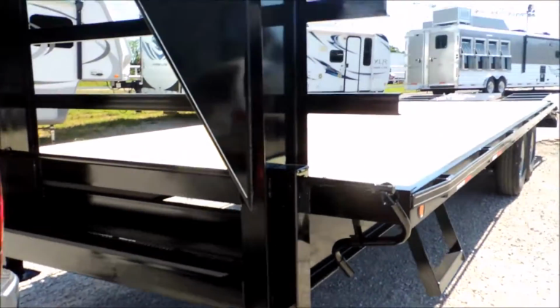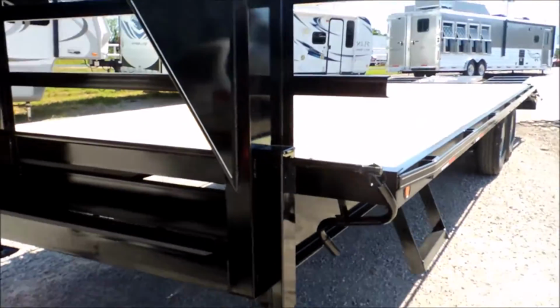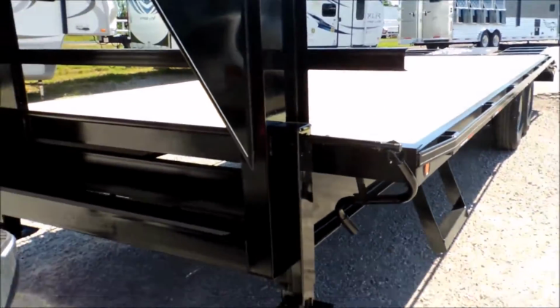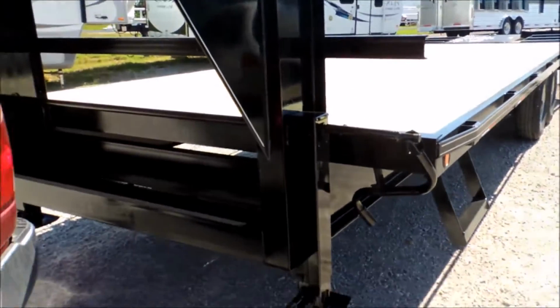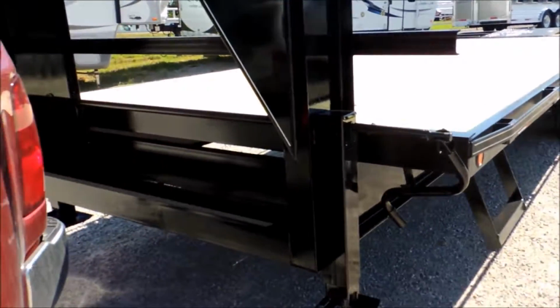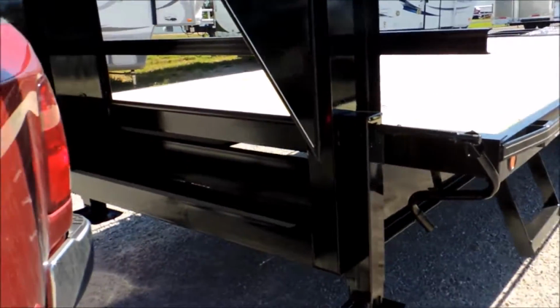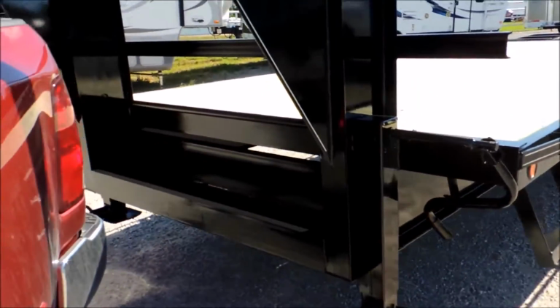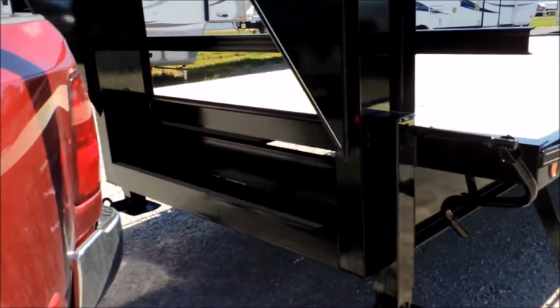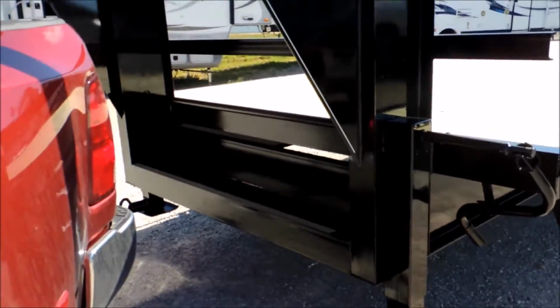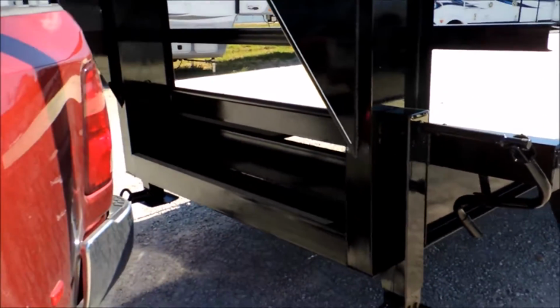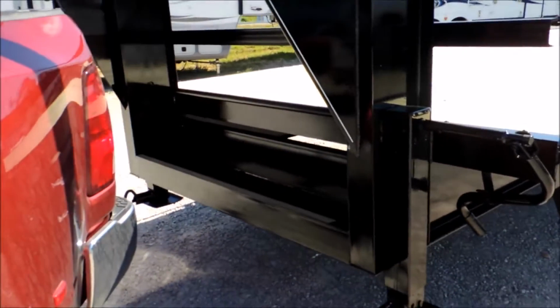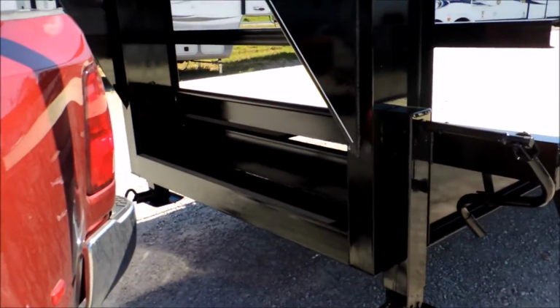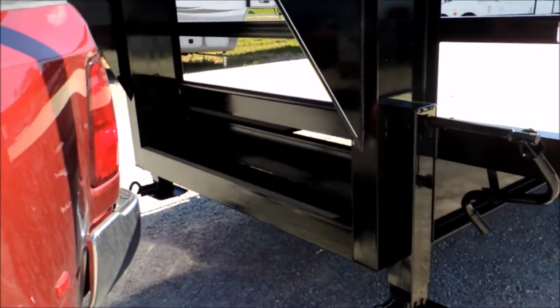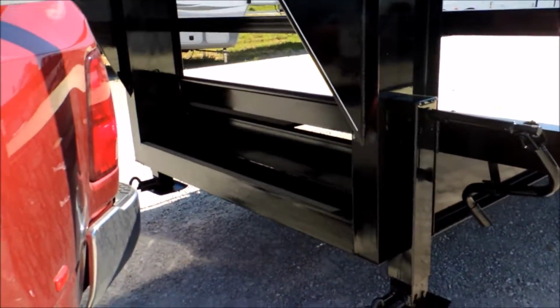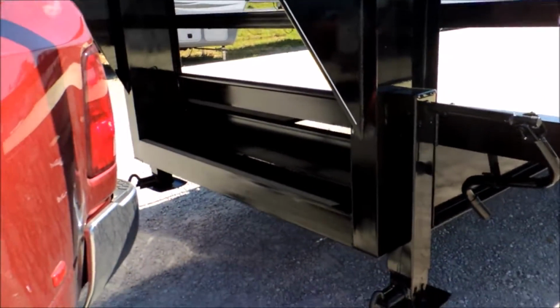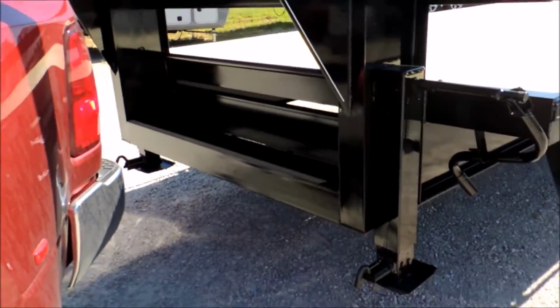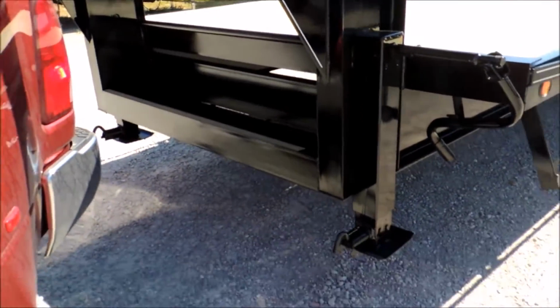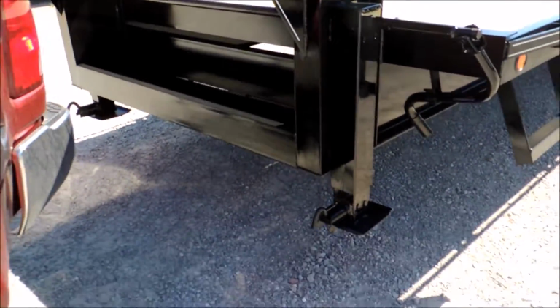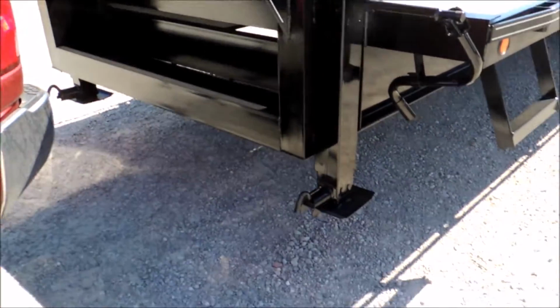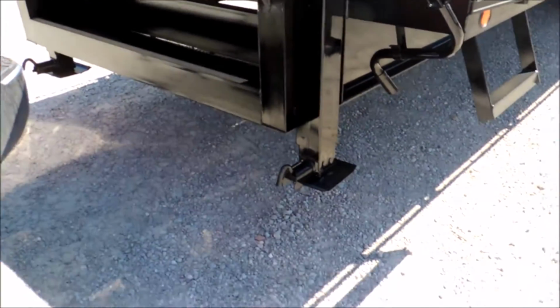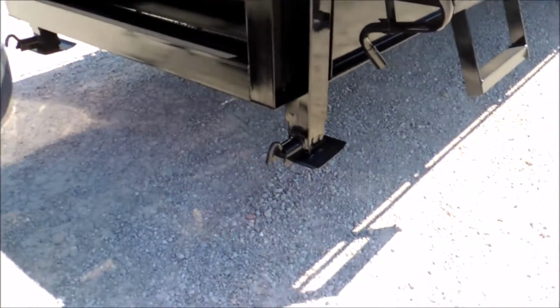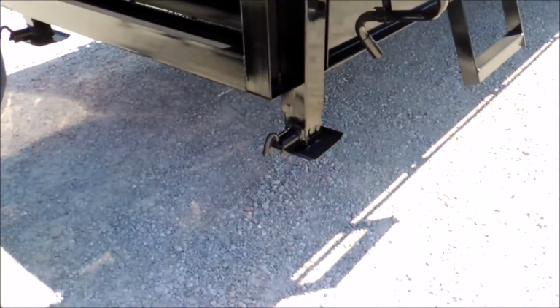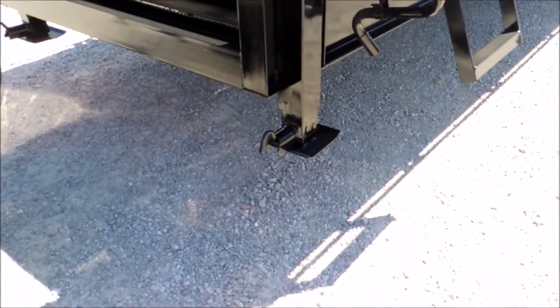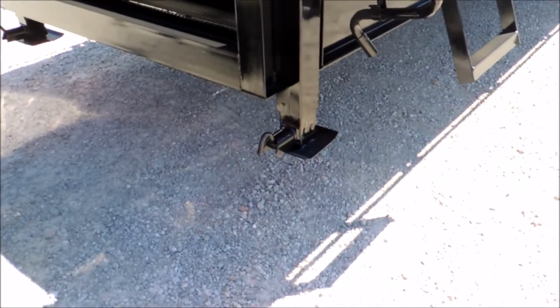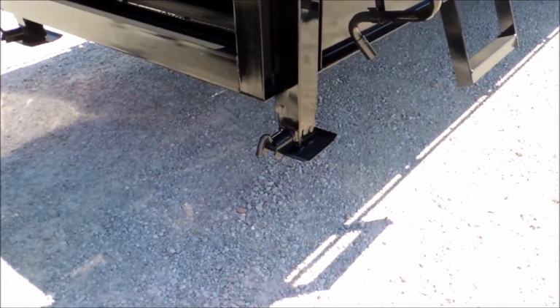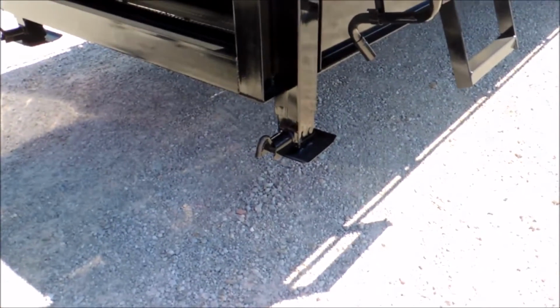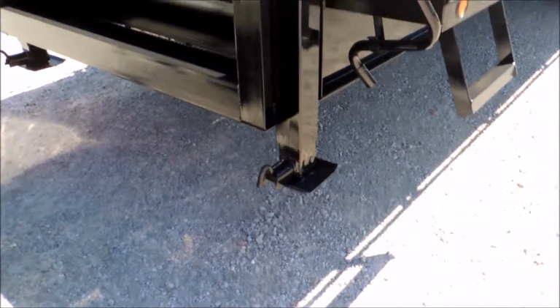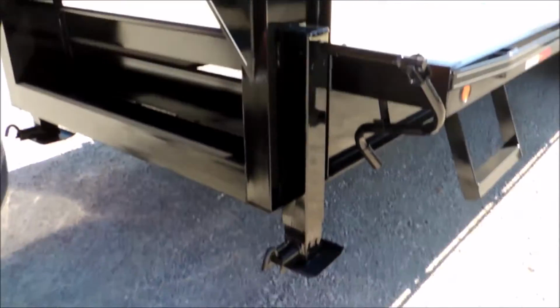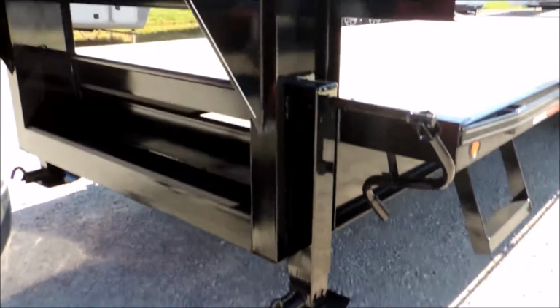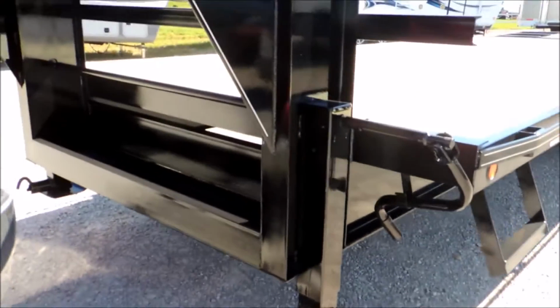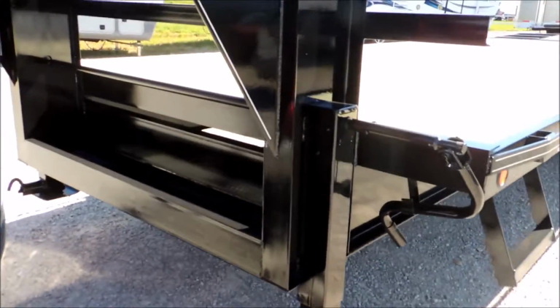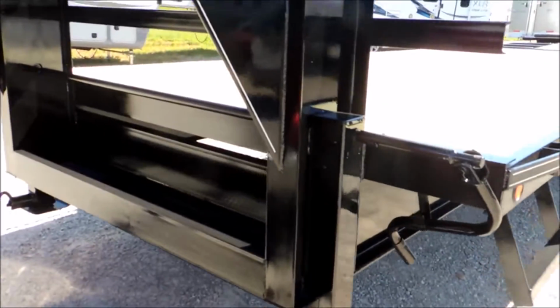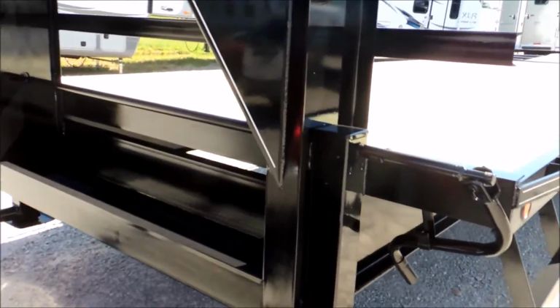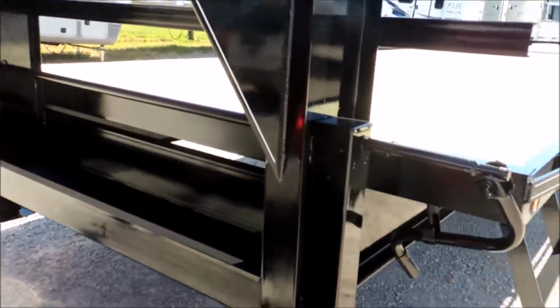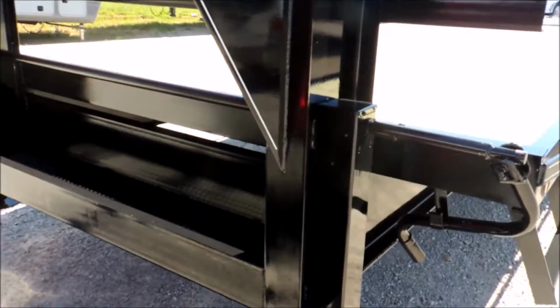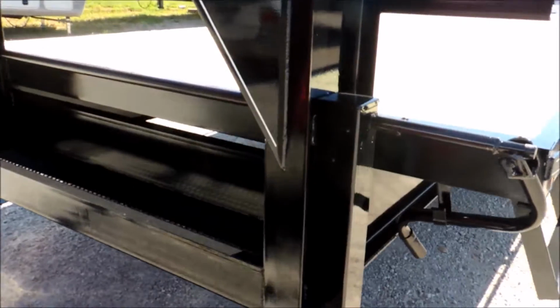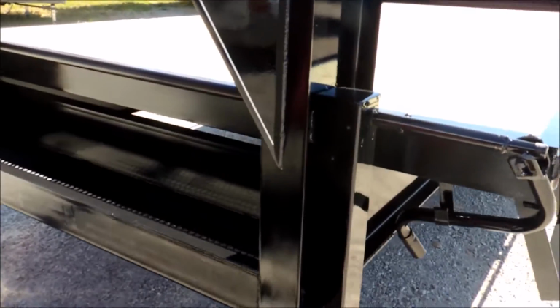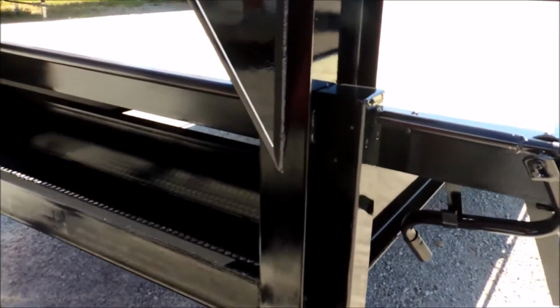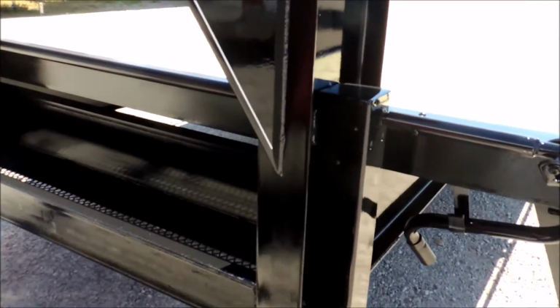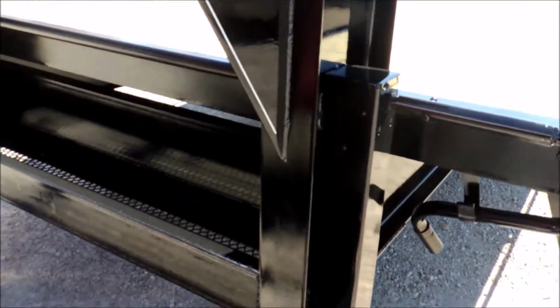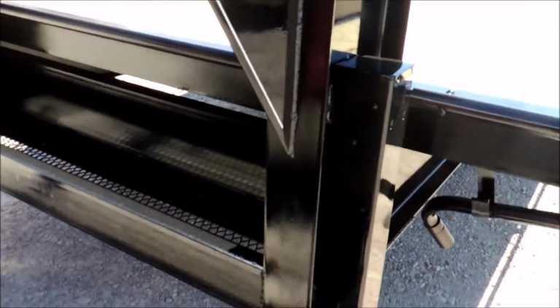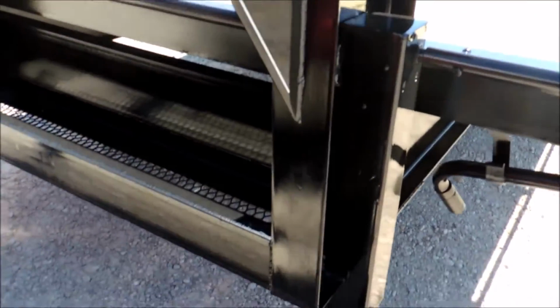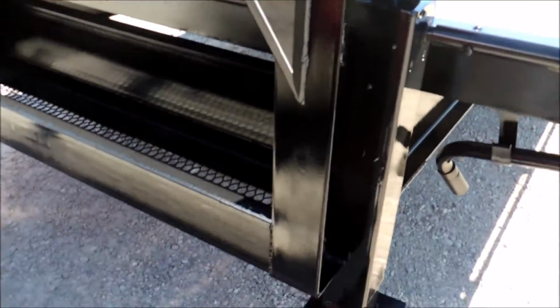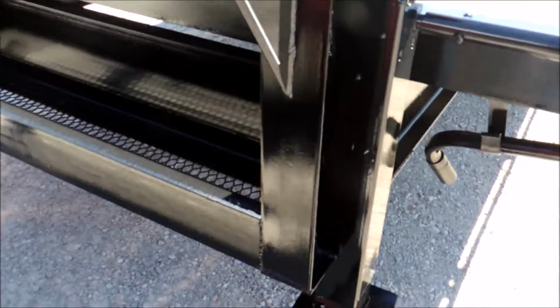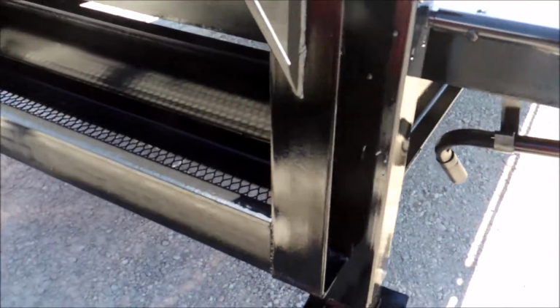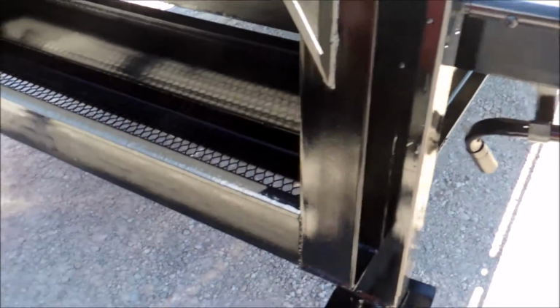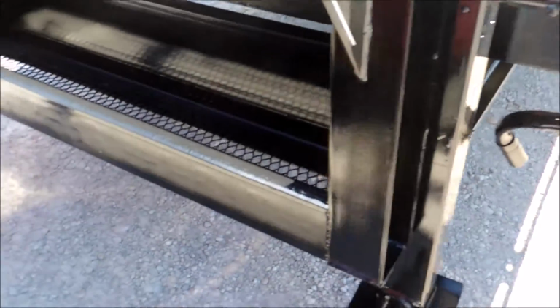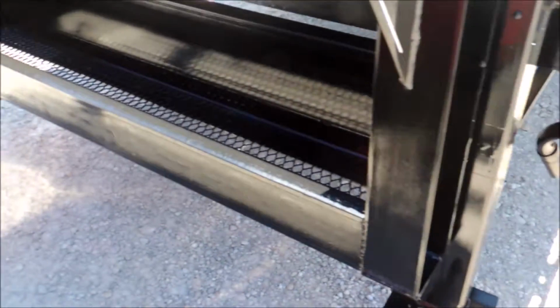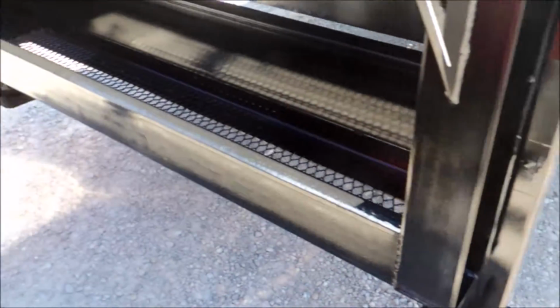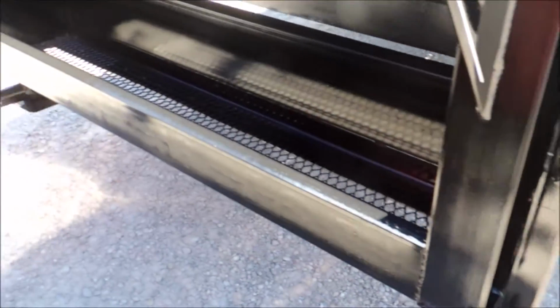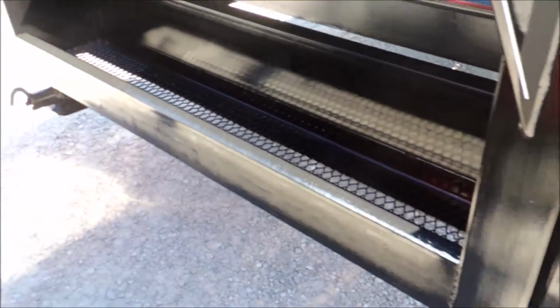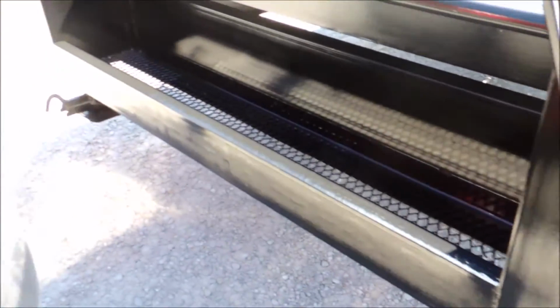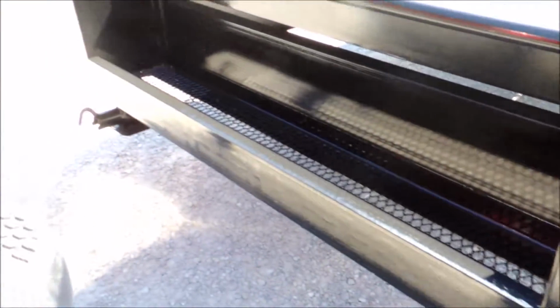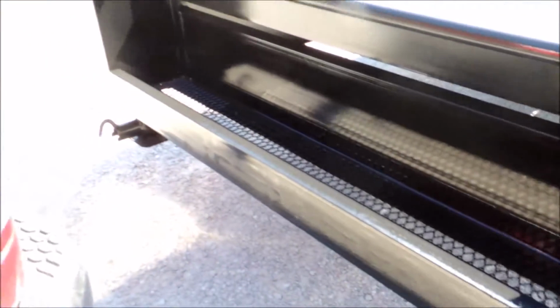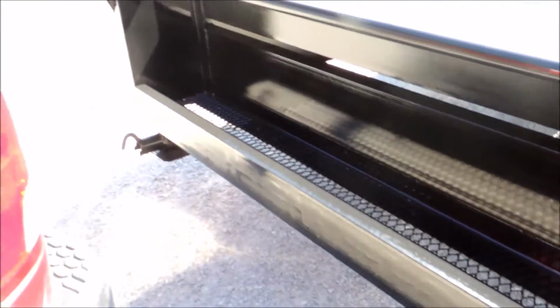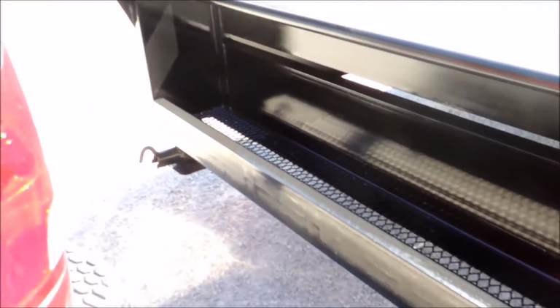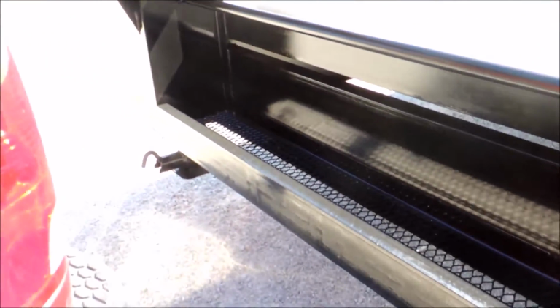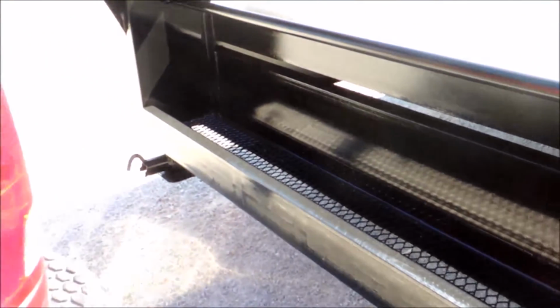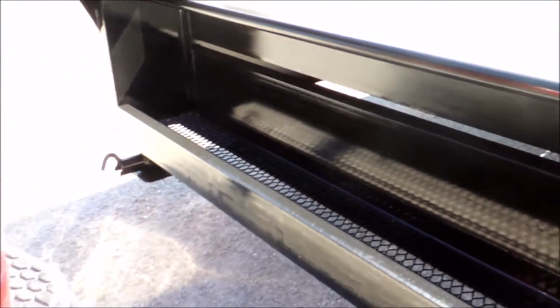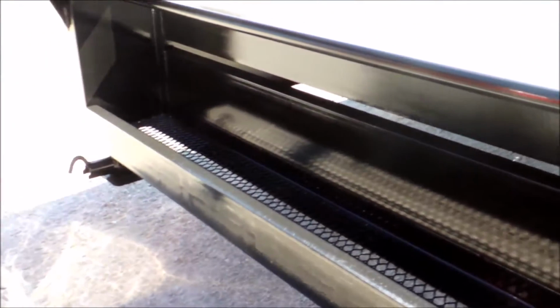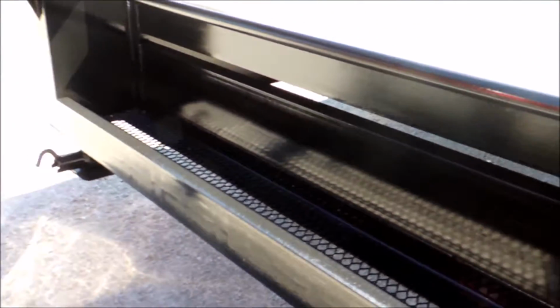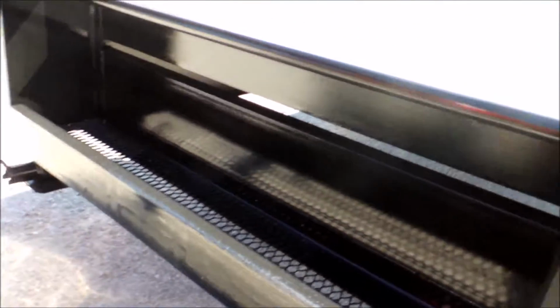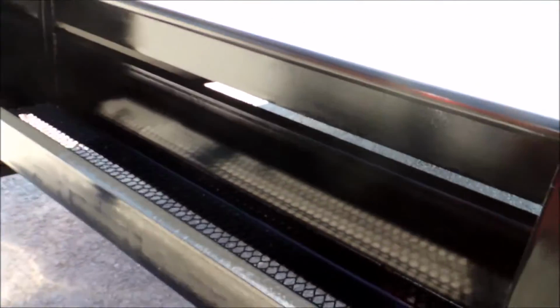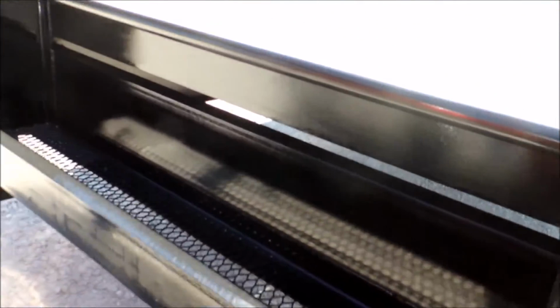It comes standard with two double jacks with spring-loaded feet, and a storage tray across the top of it.